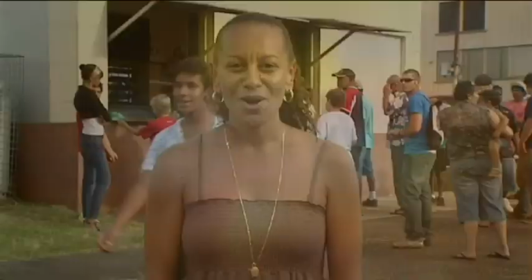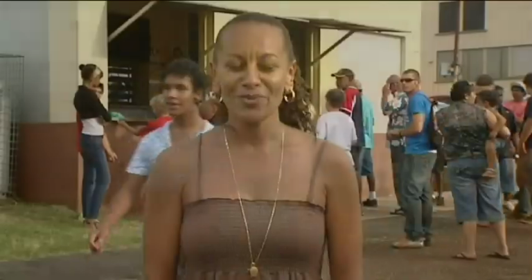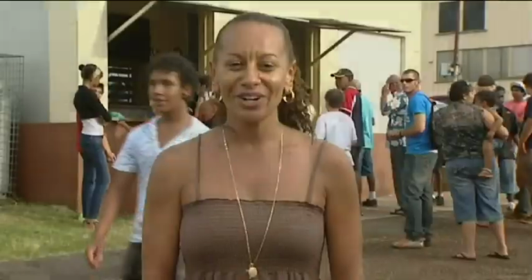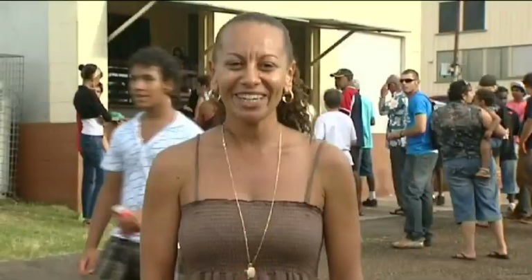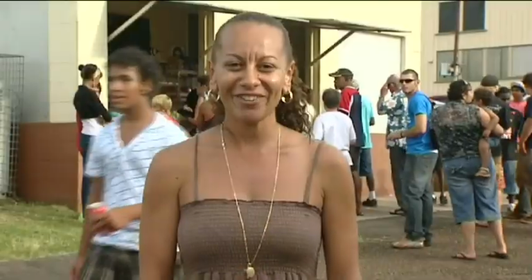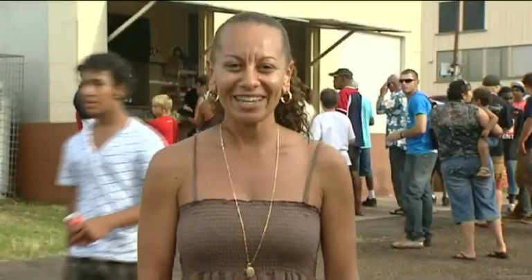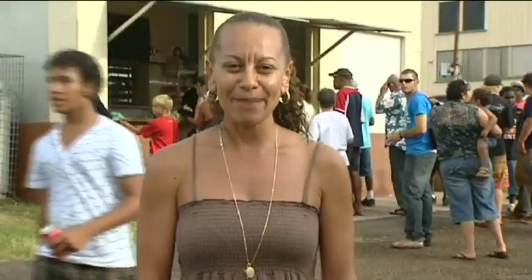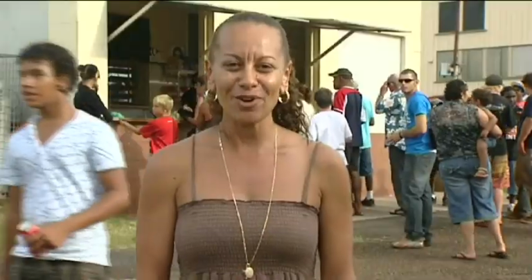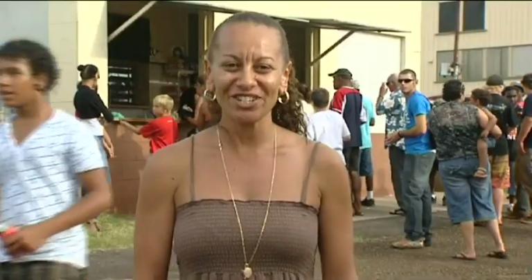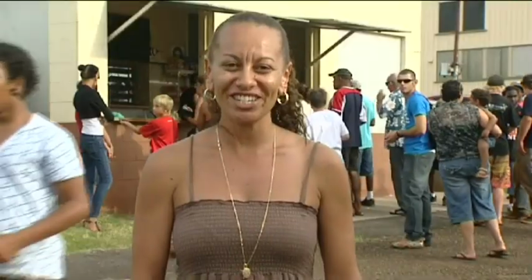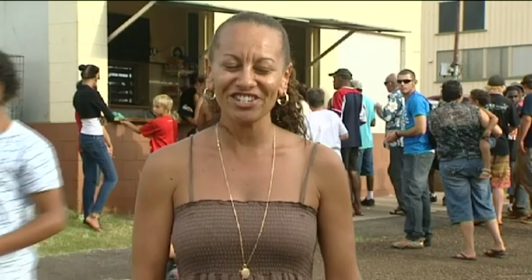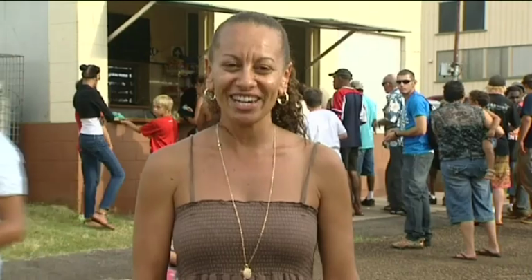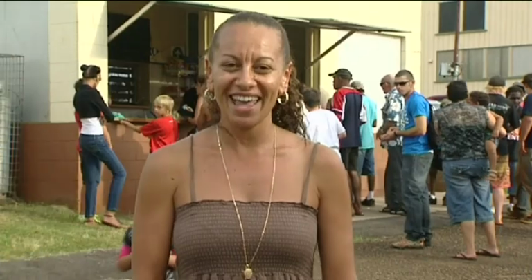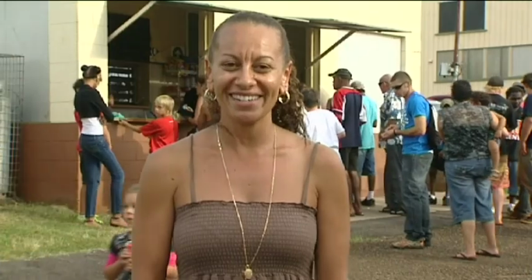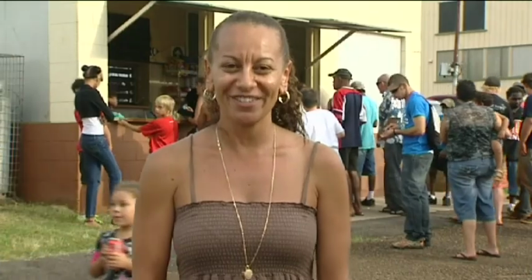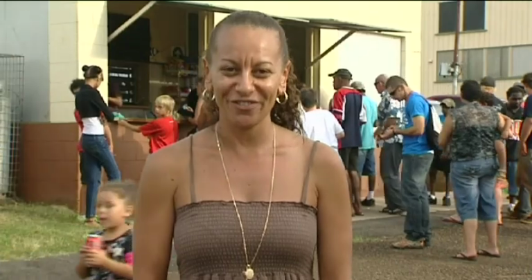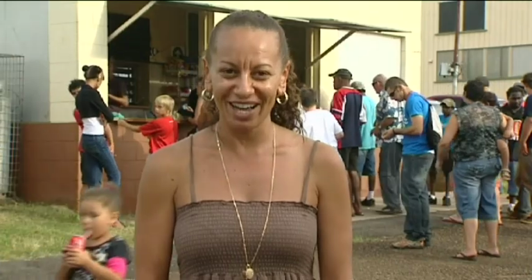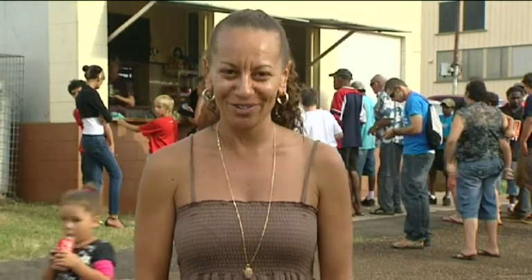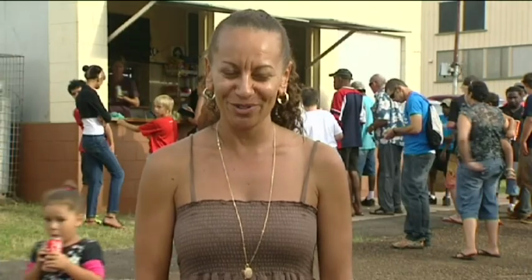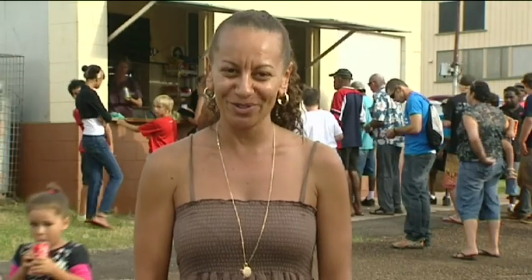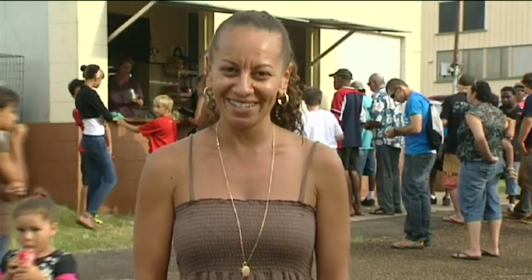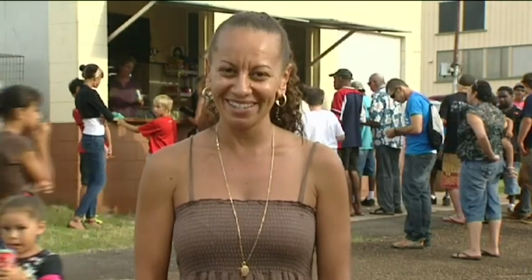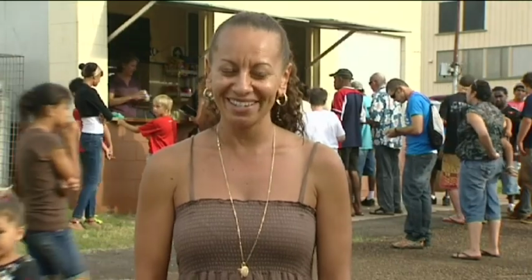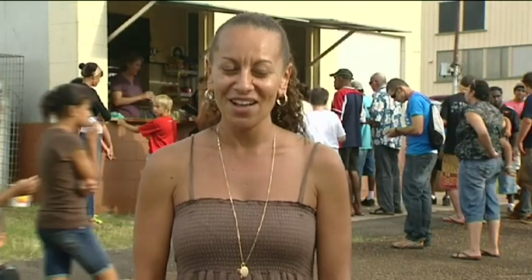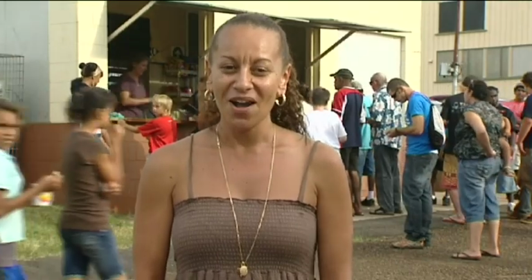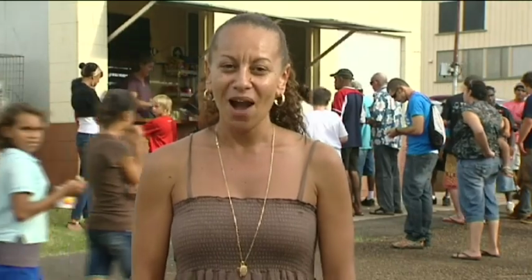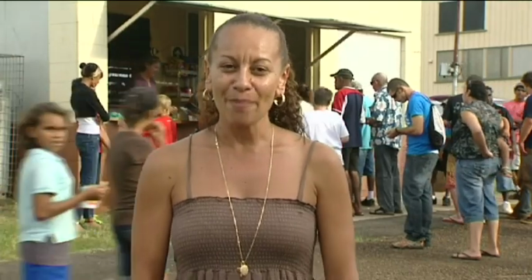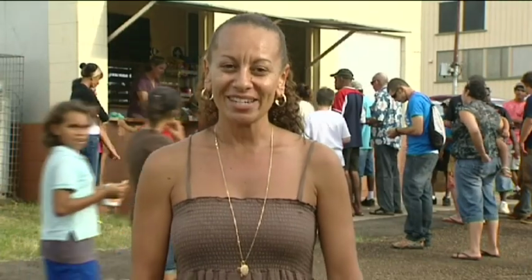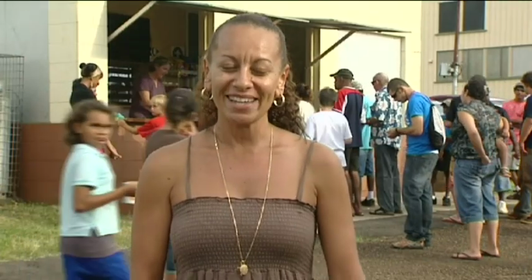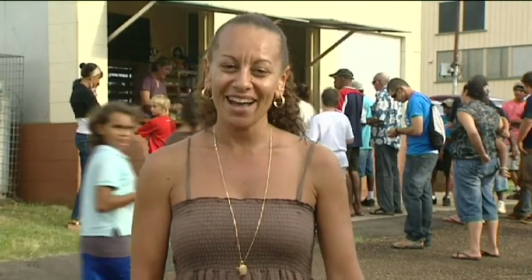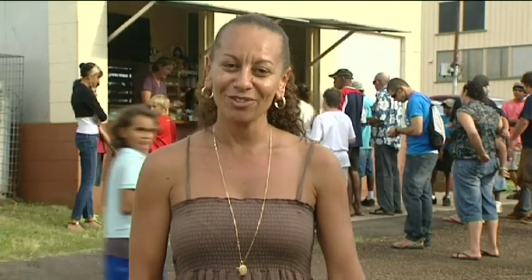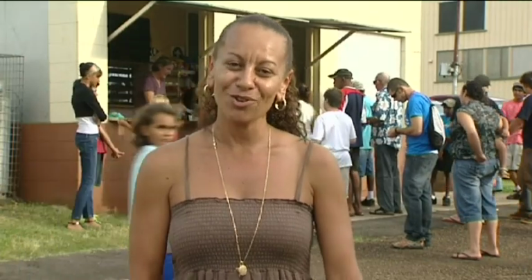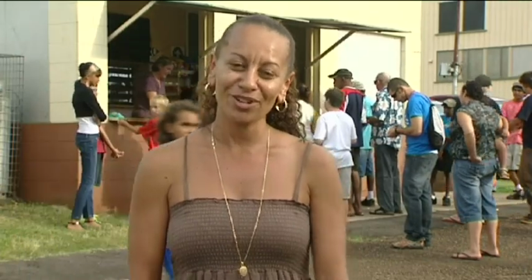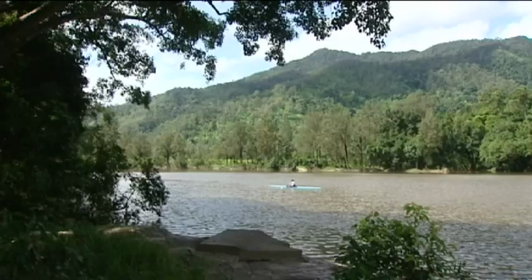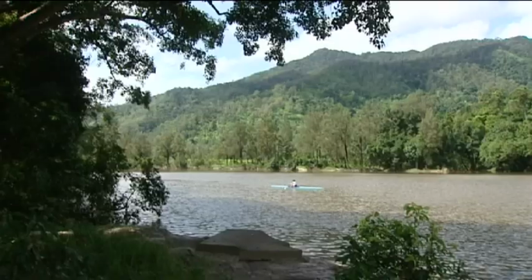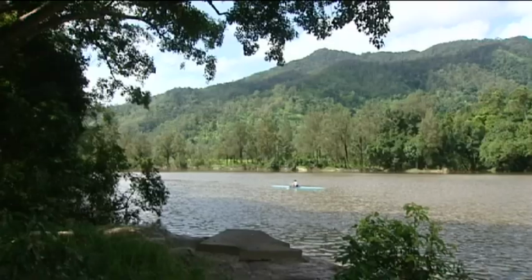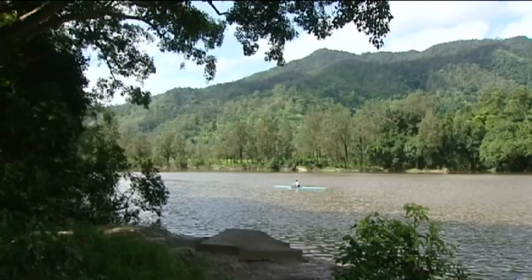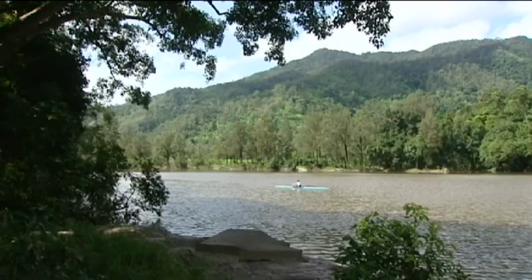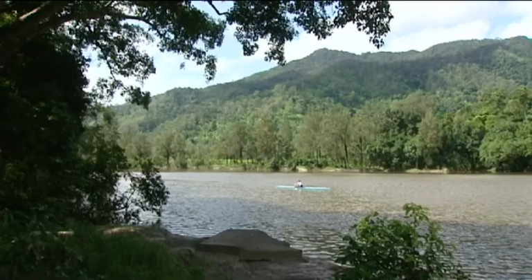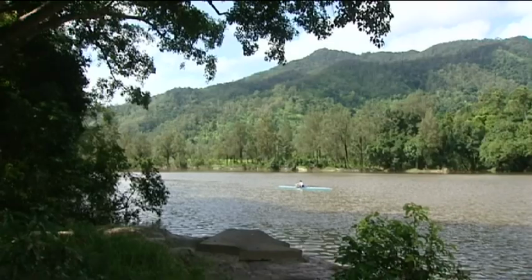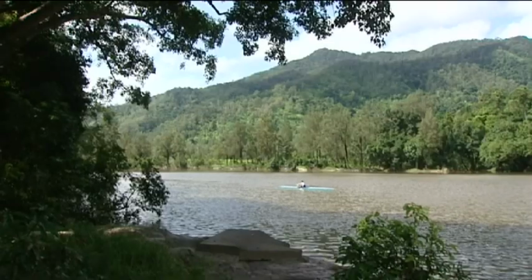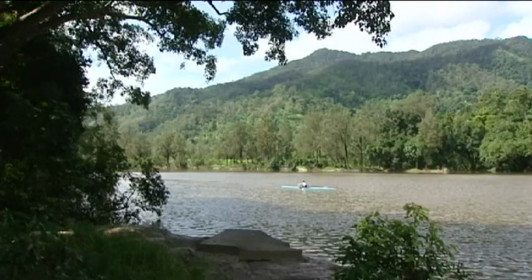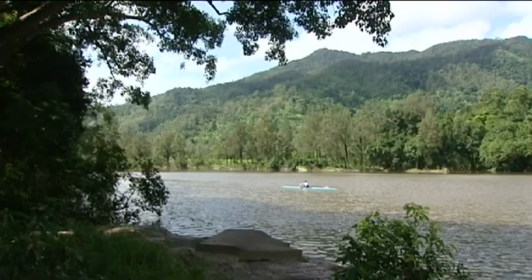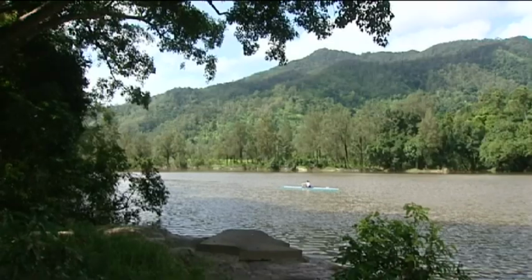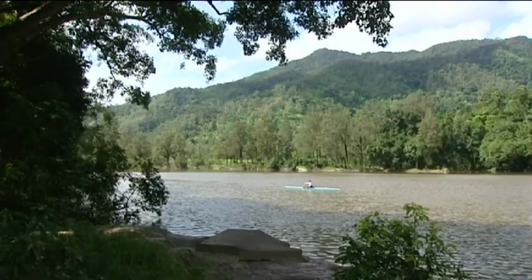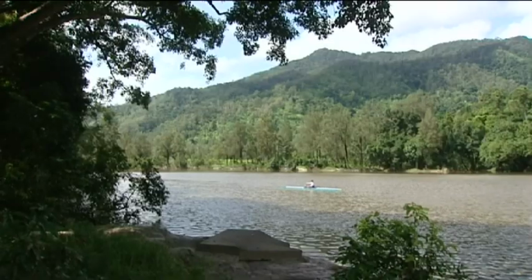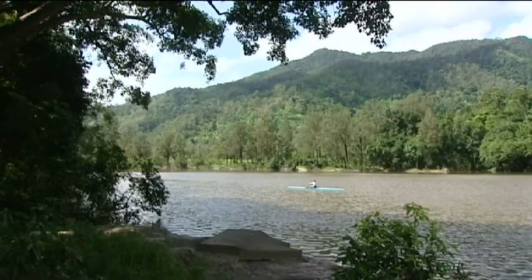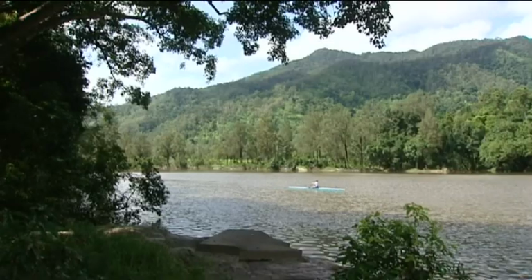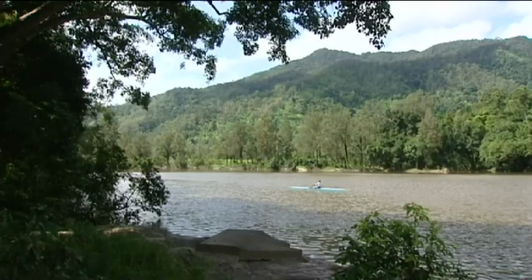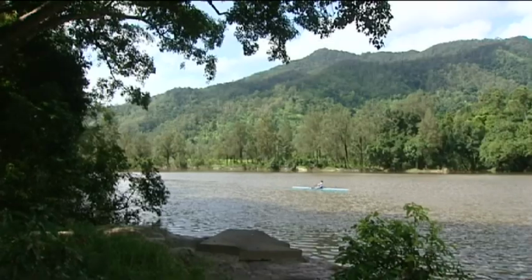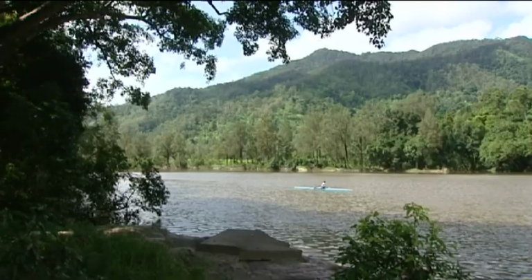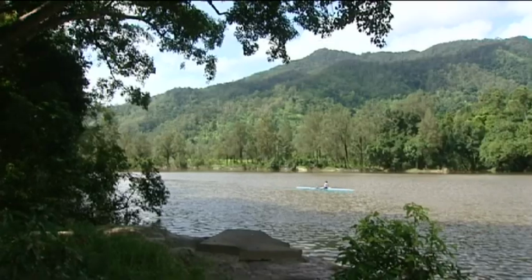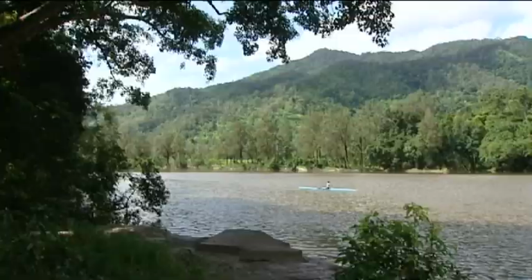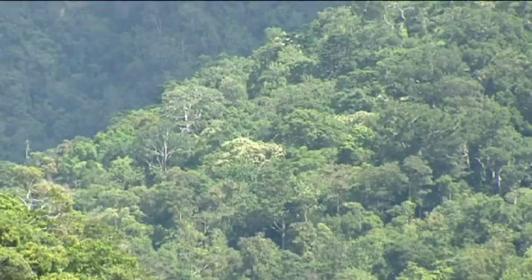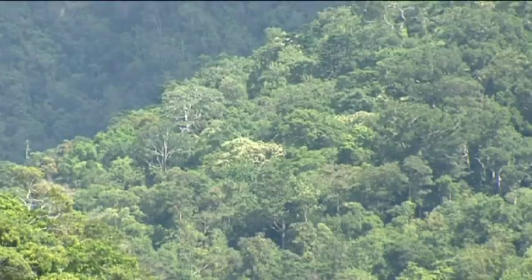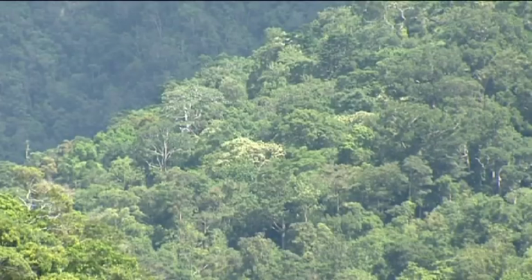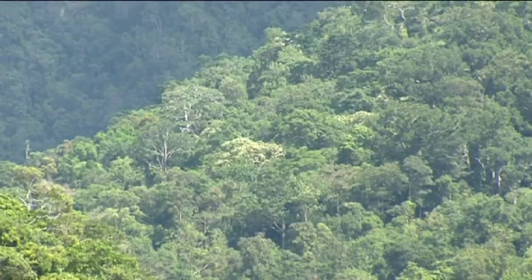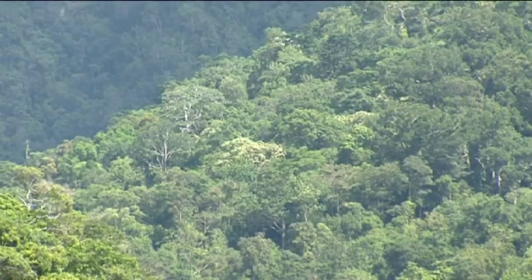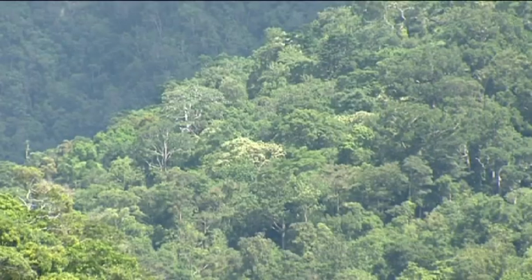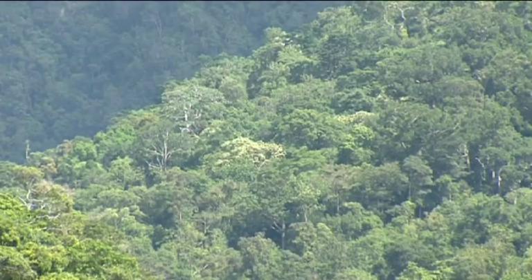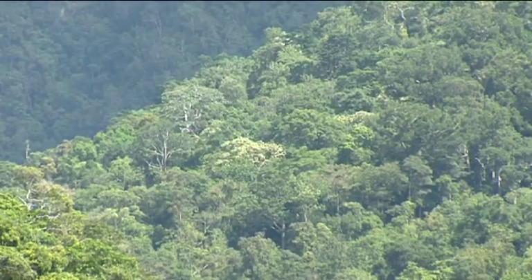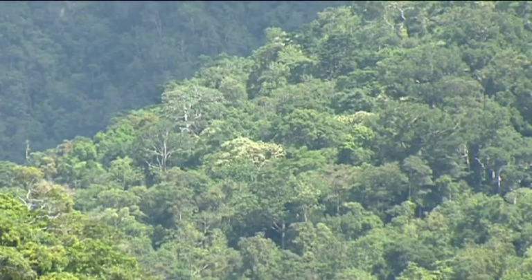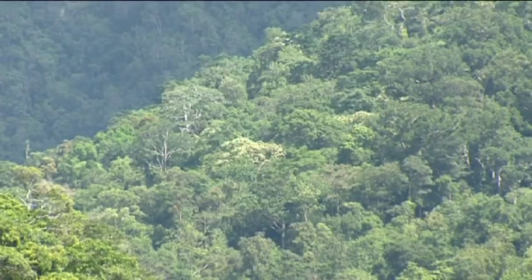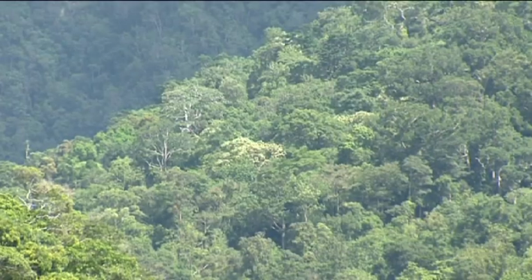Well, here I am on Yirrganydji land in far north Queensland. I'm in a town called Atherton, which is about one and a half hours southwest drive of Cairns.